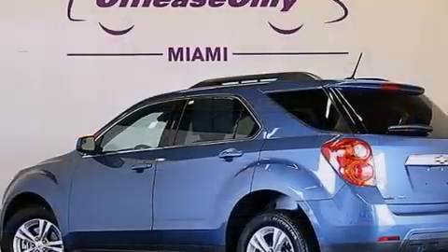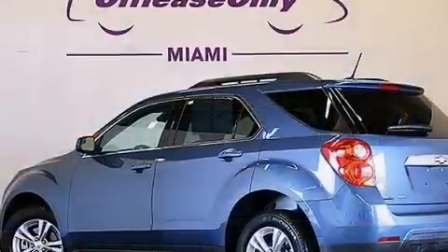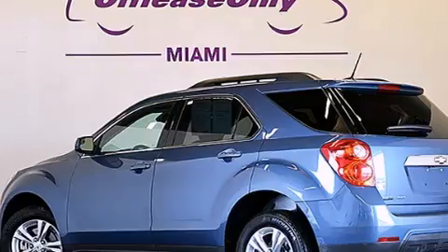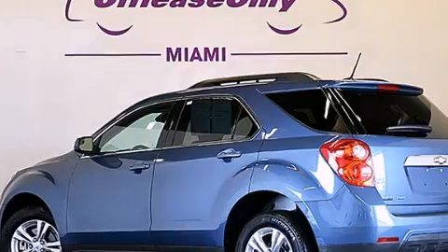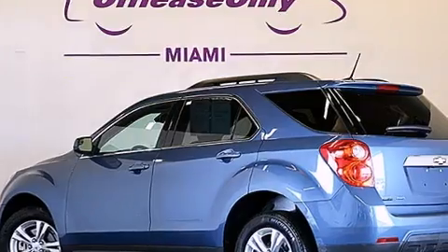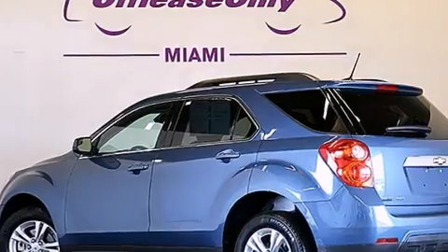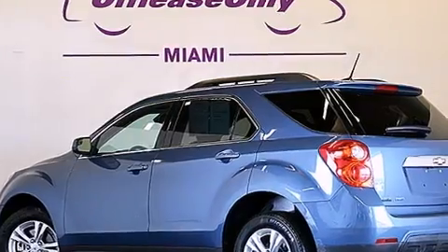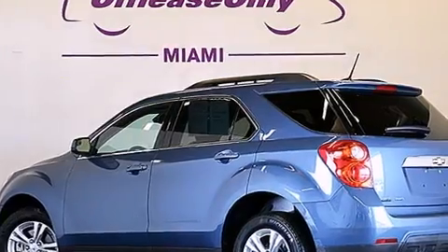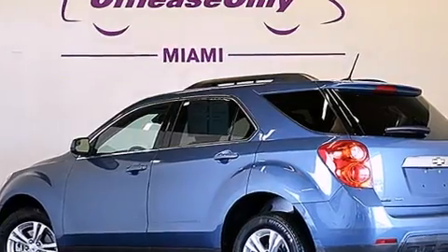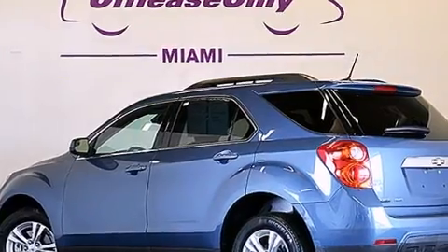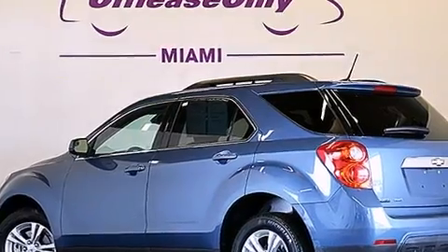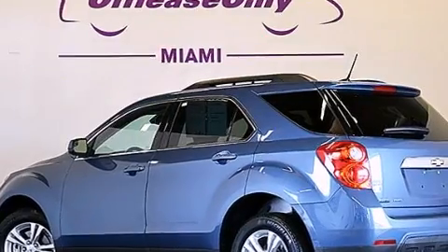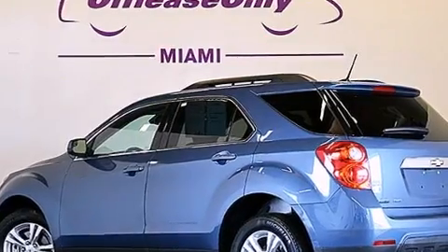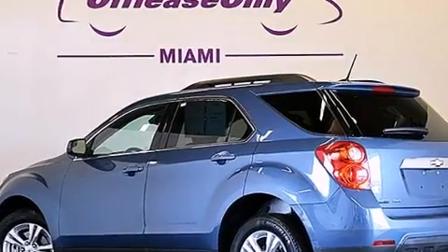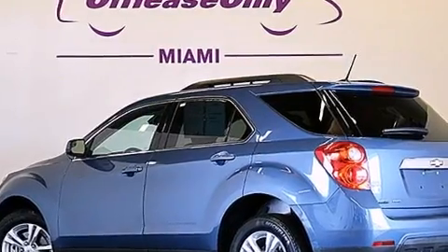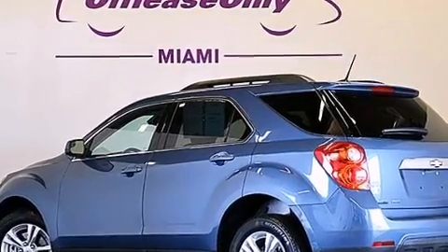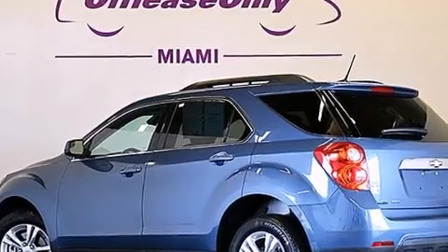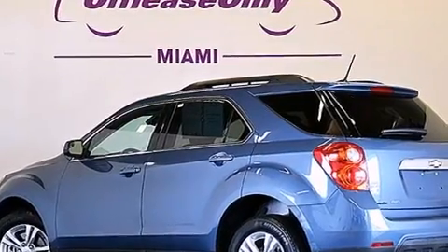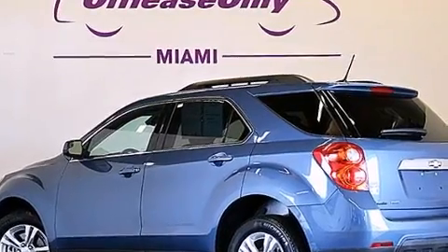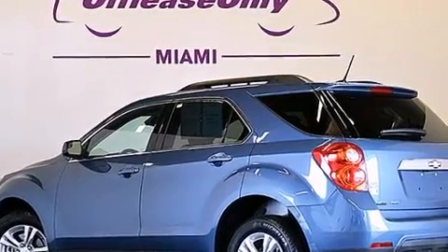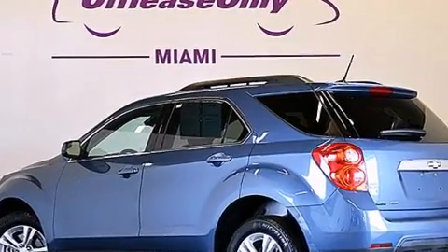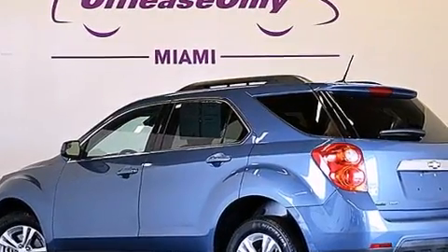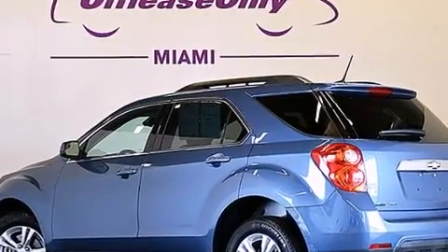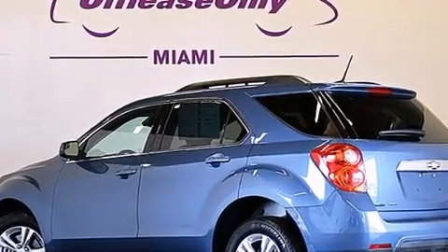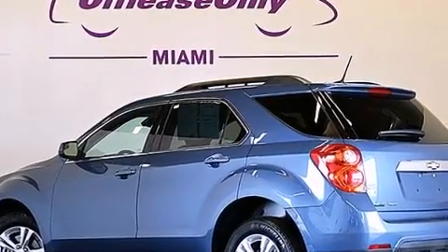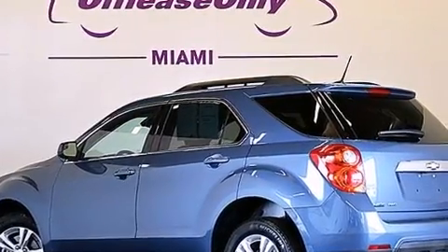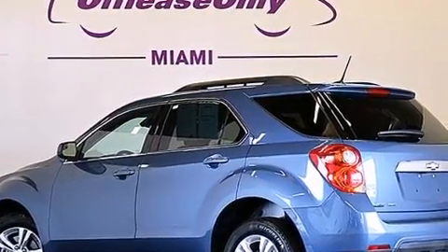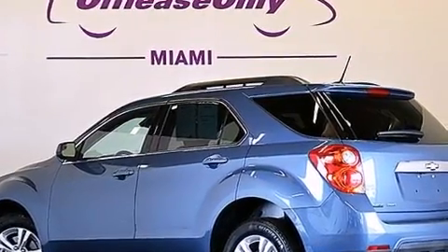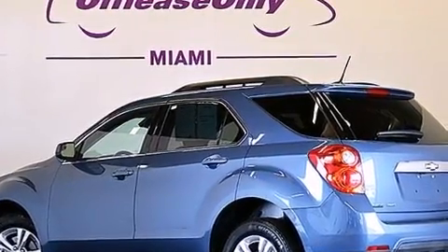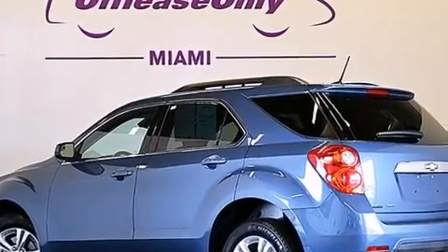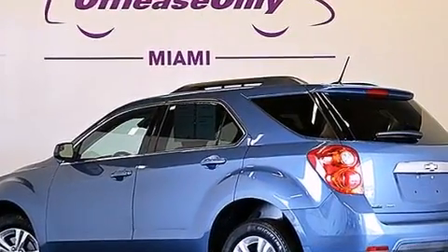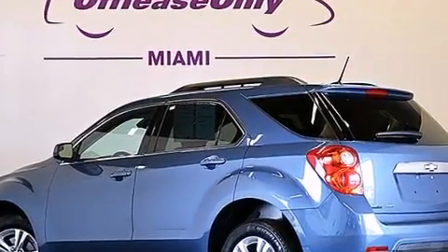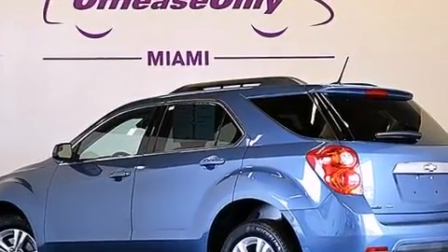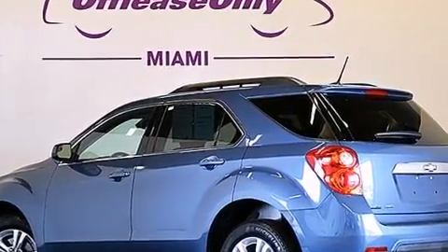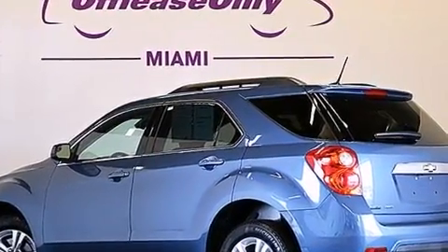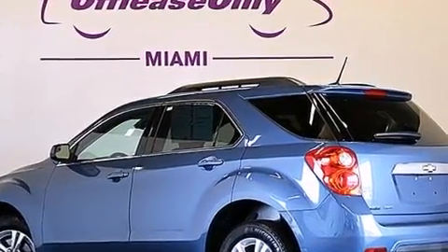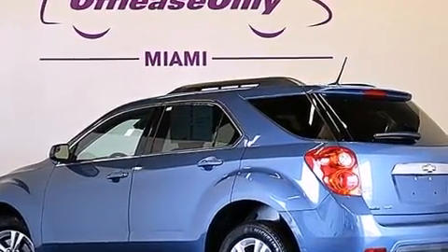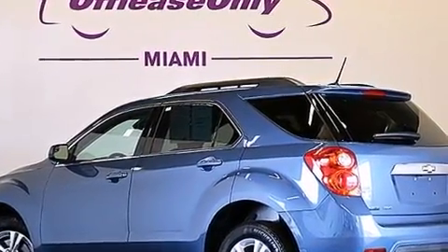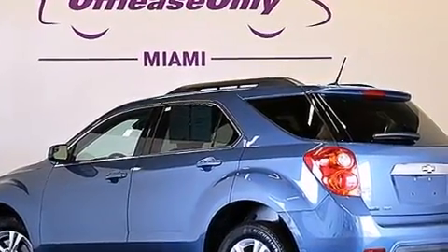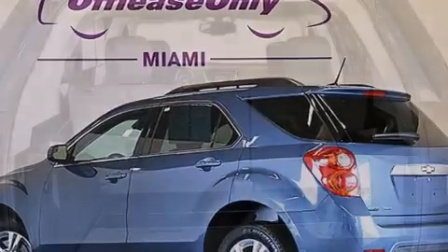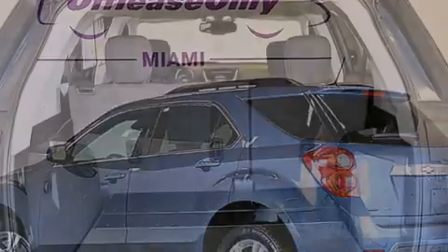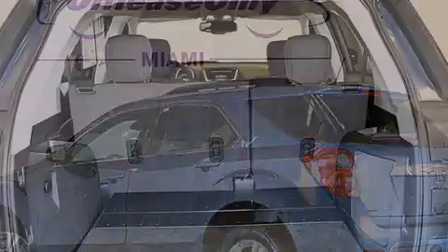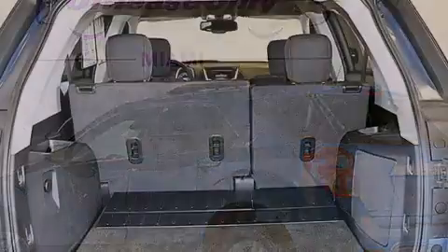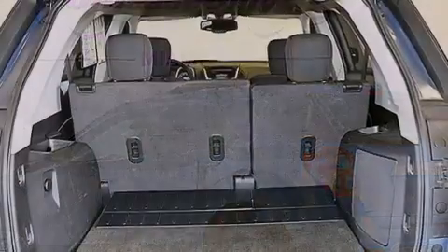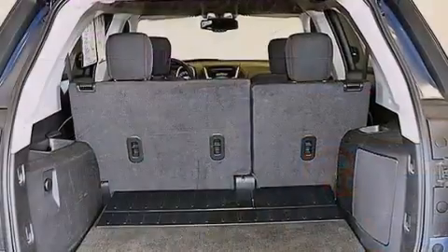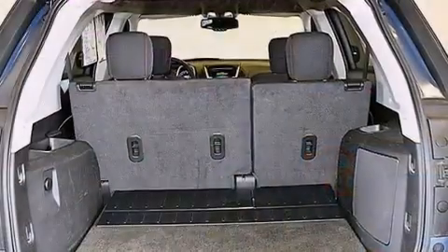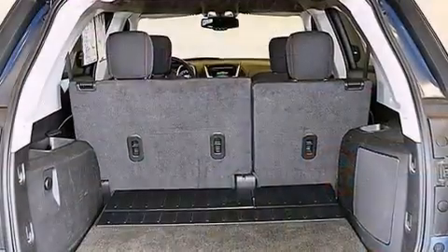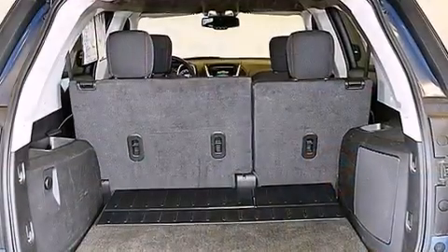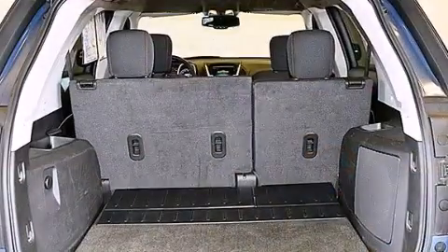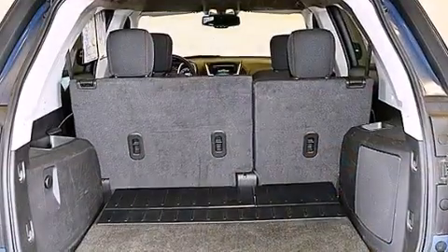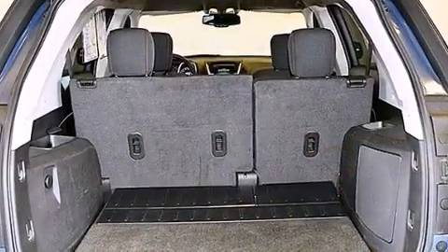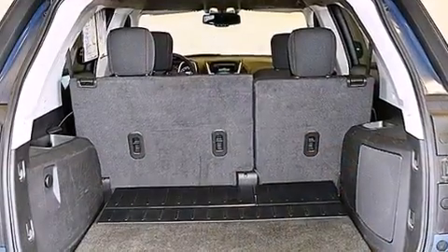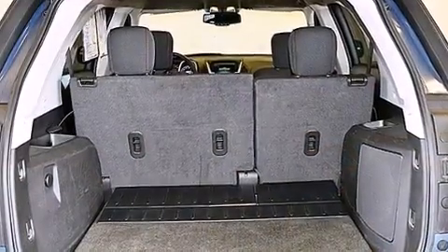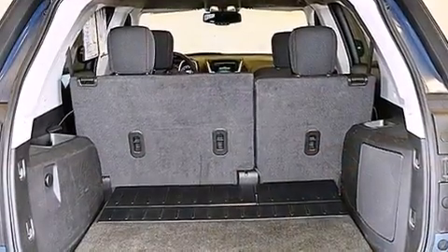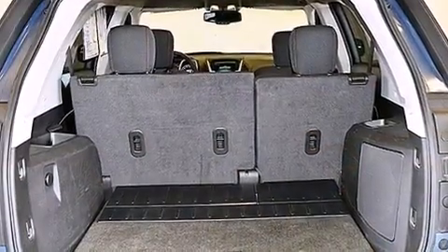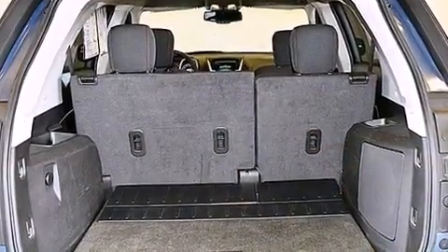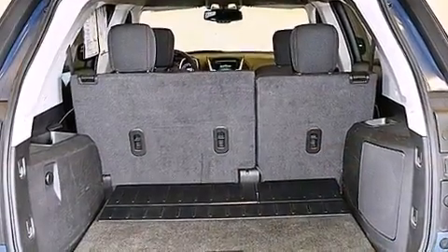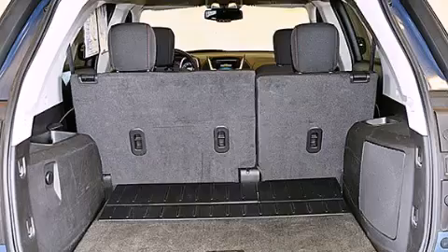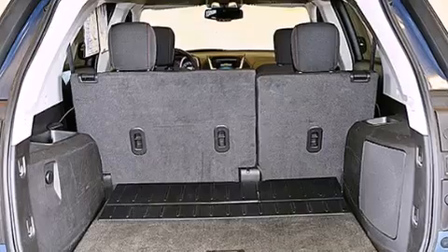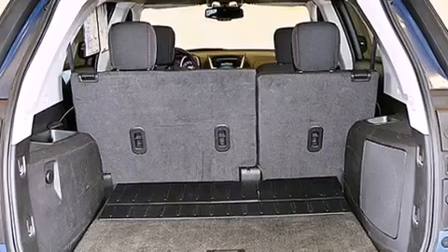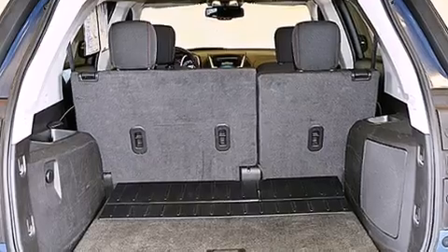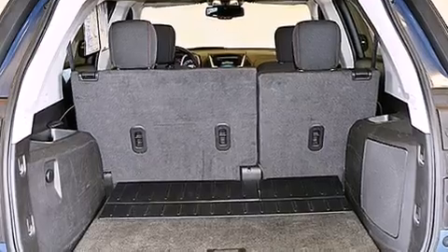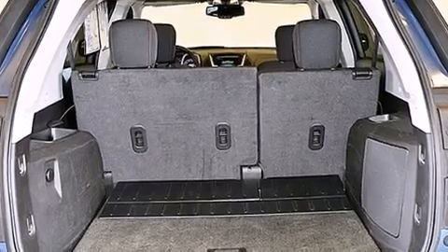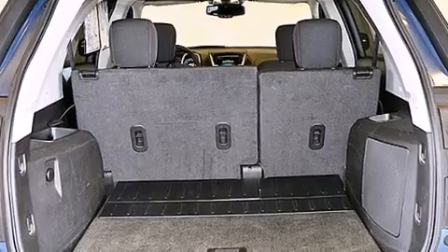XM satellite radio, aluminum wheels, and traction control and stability control systems.